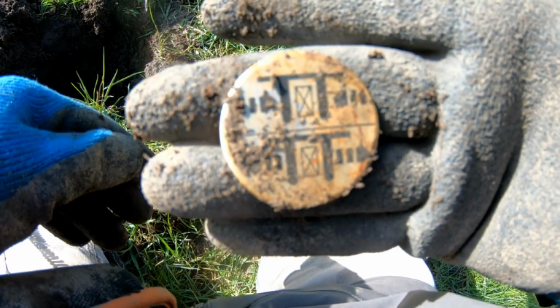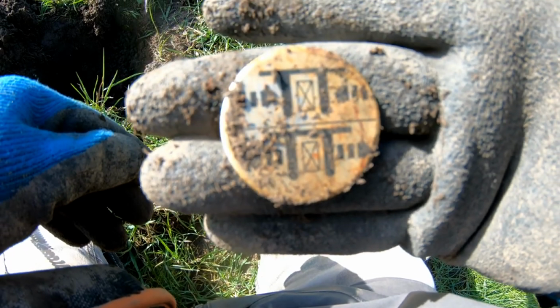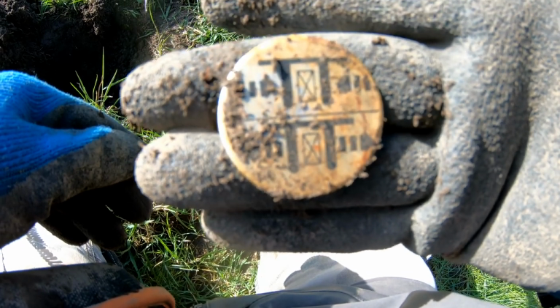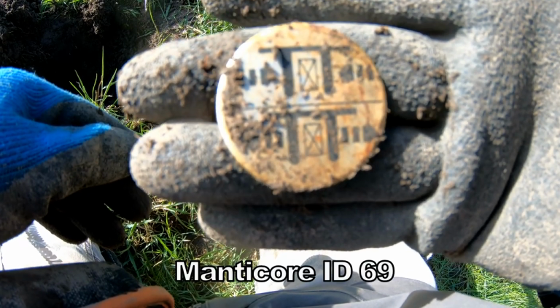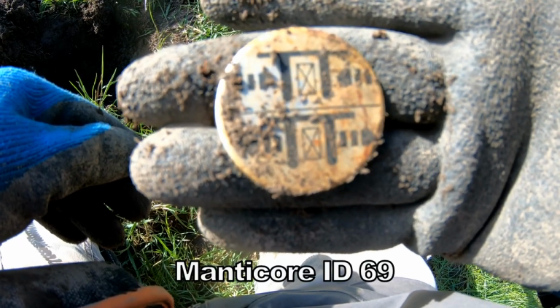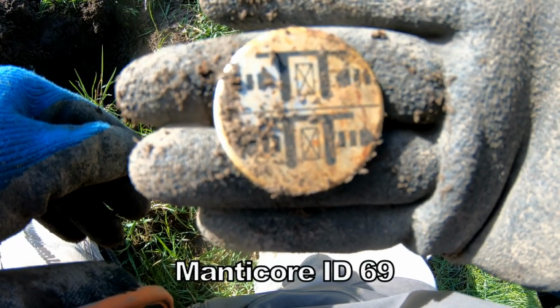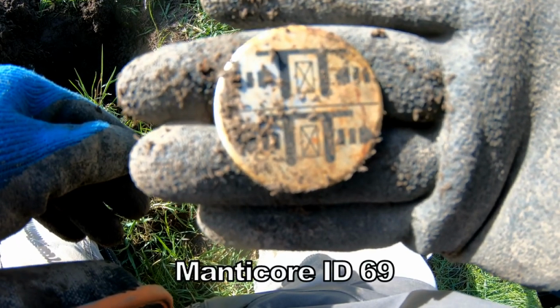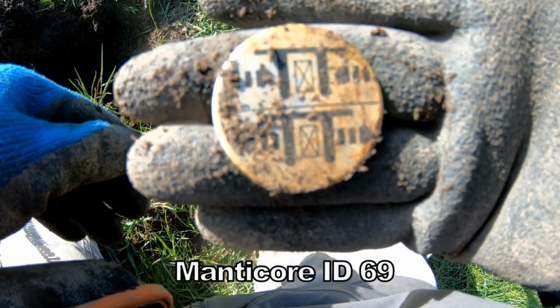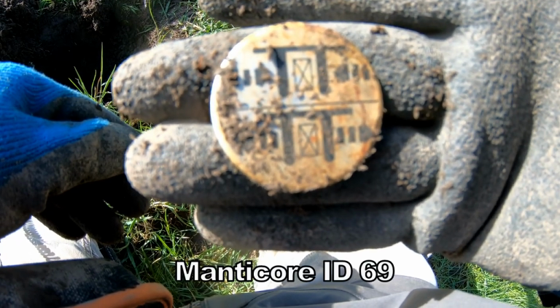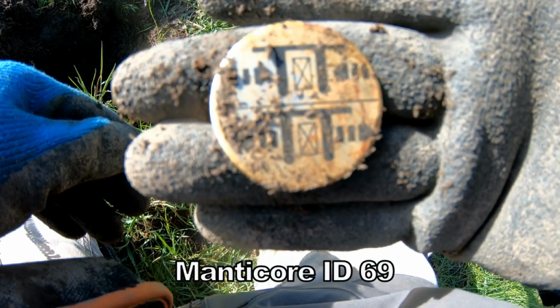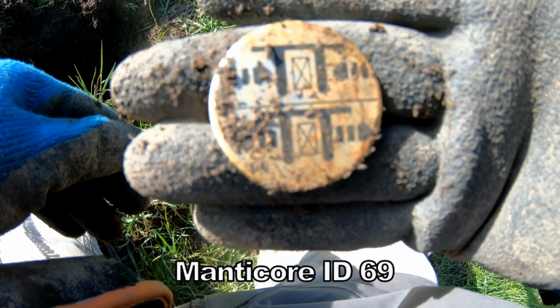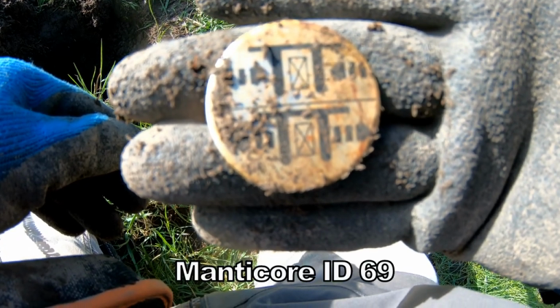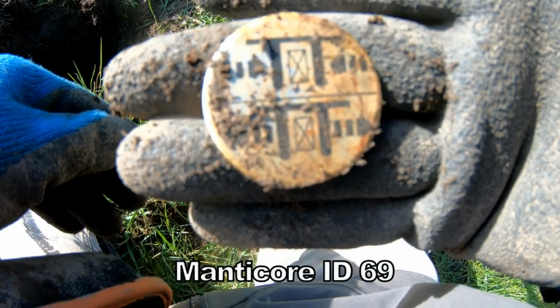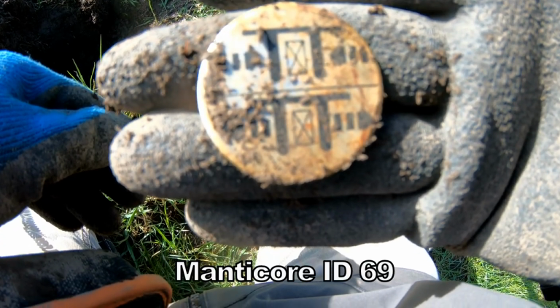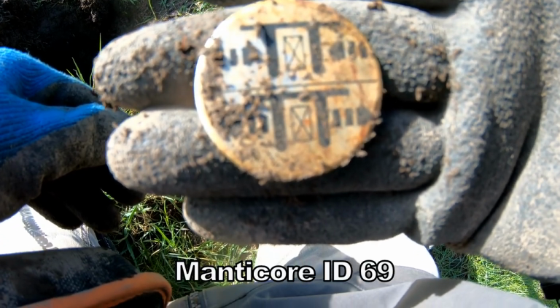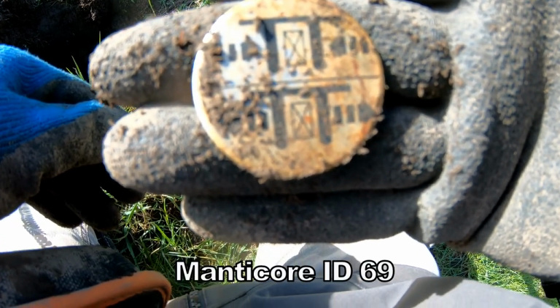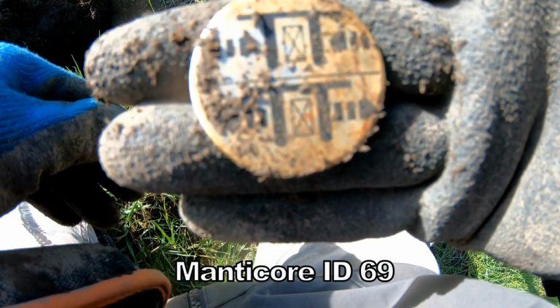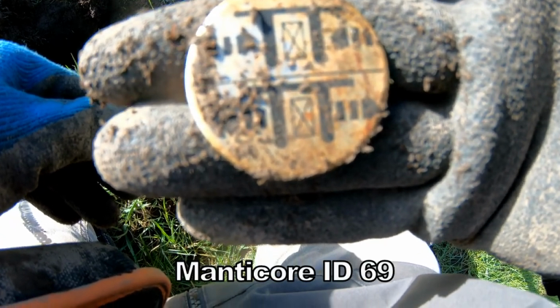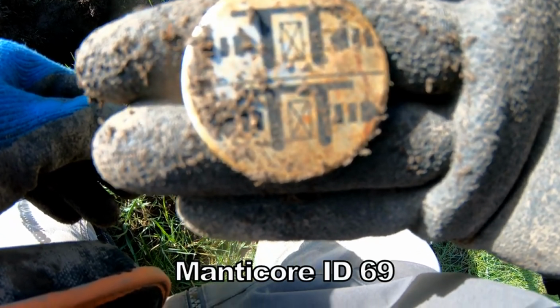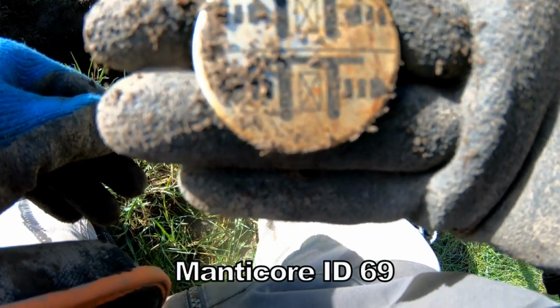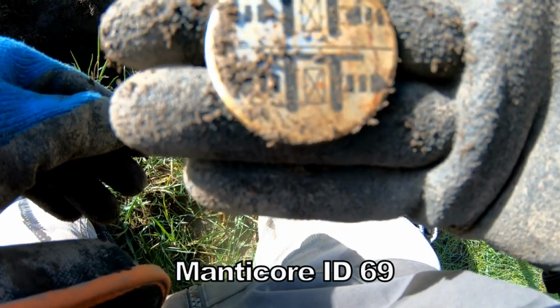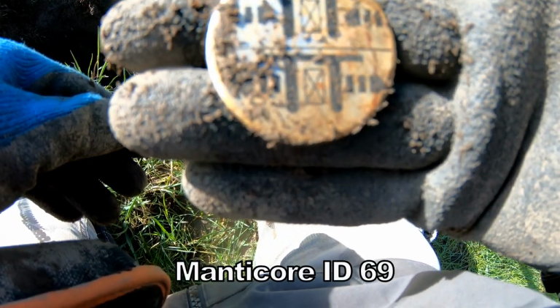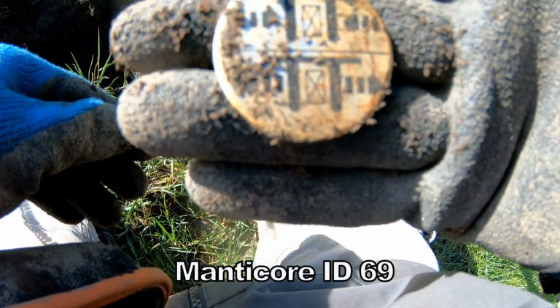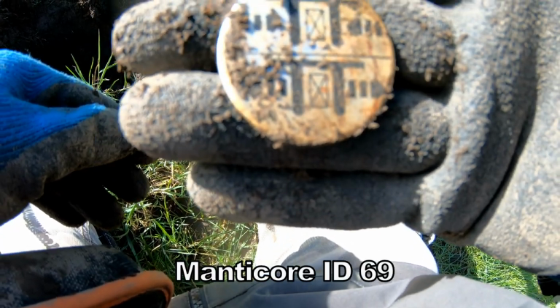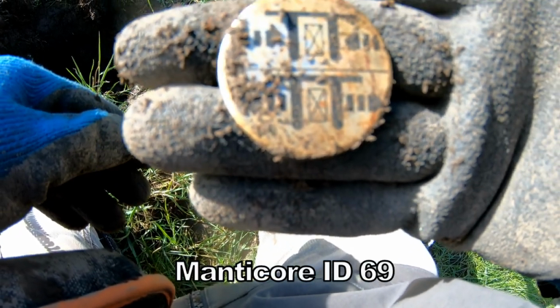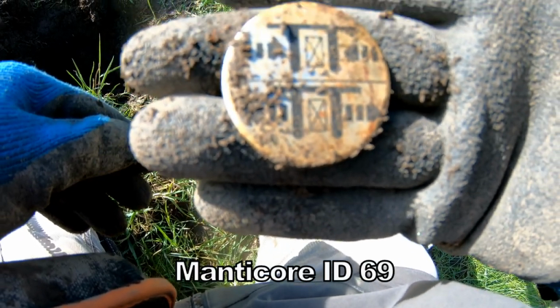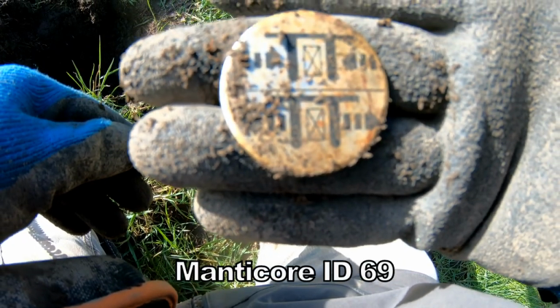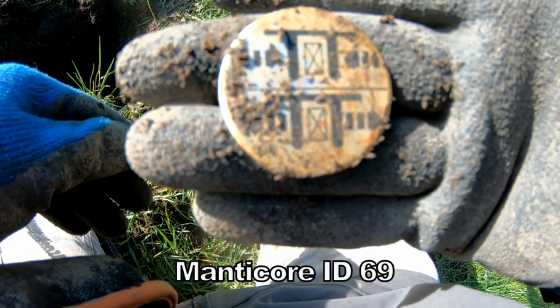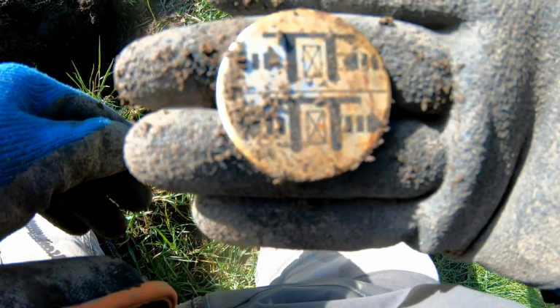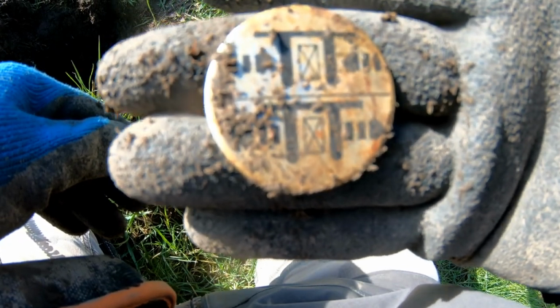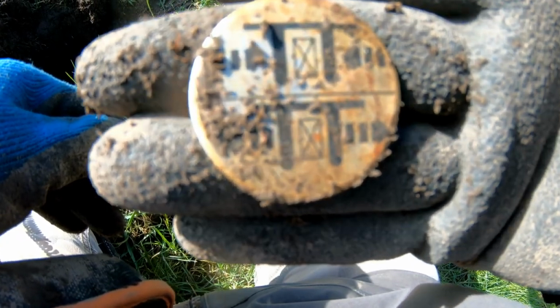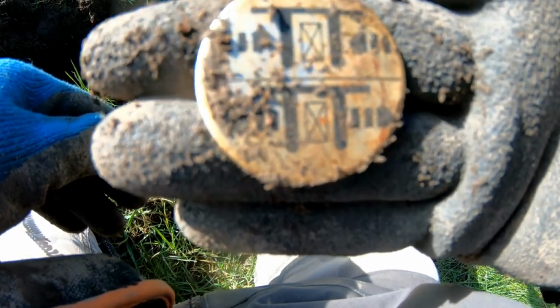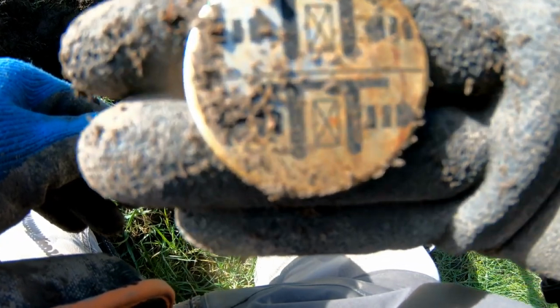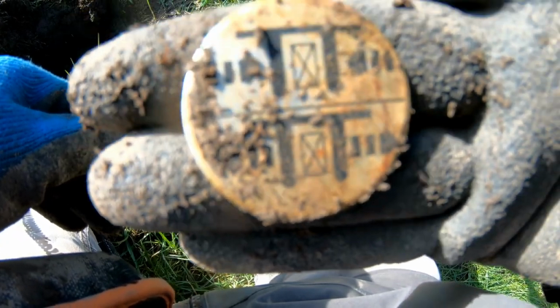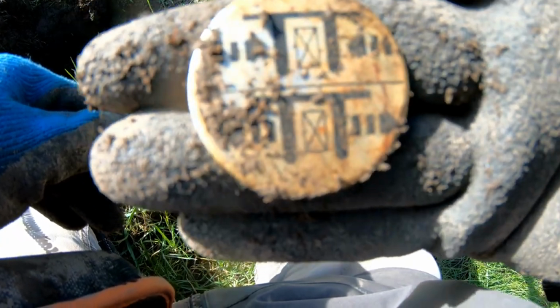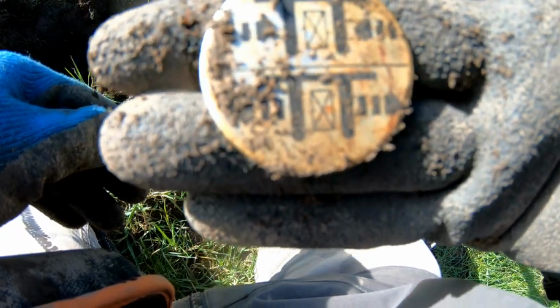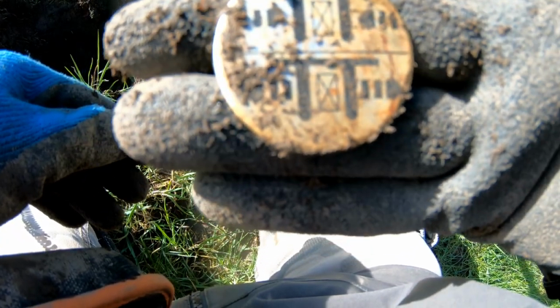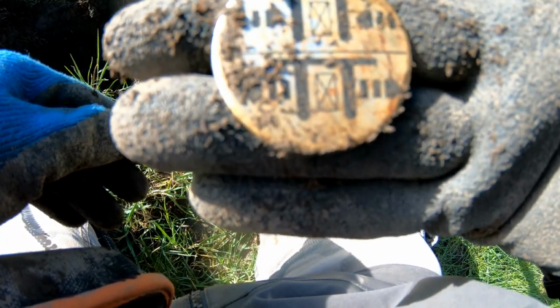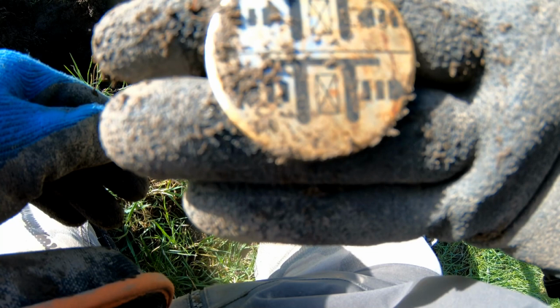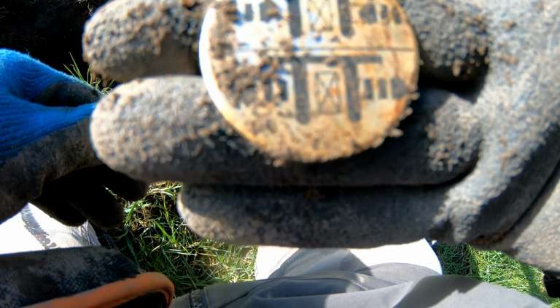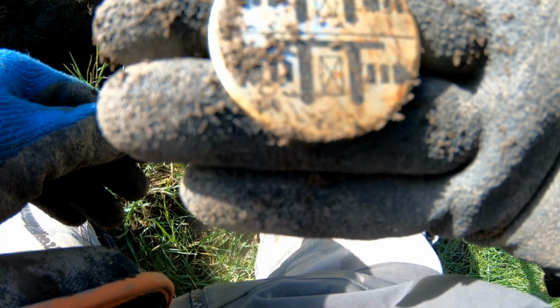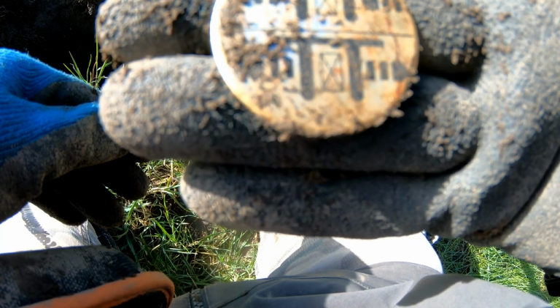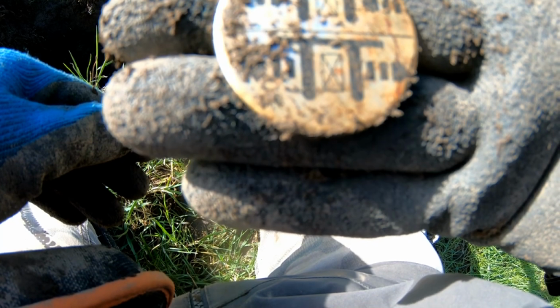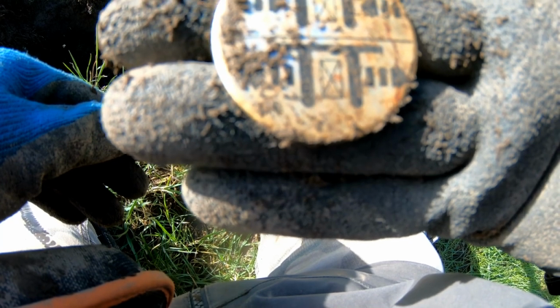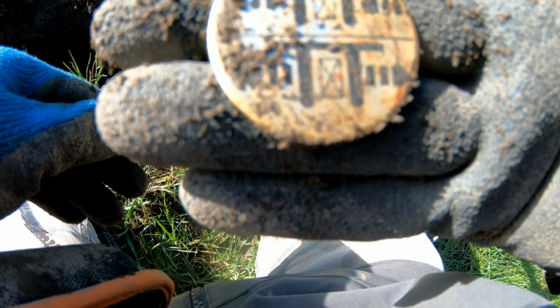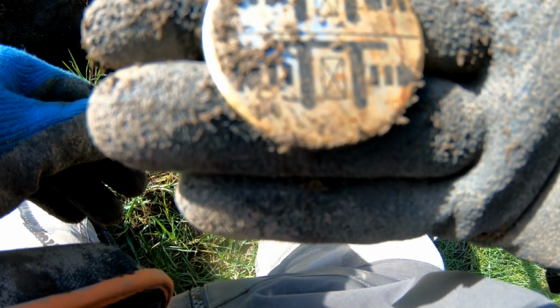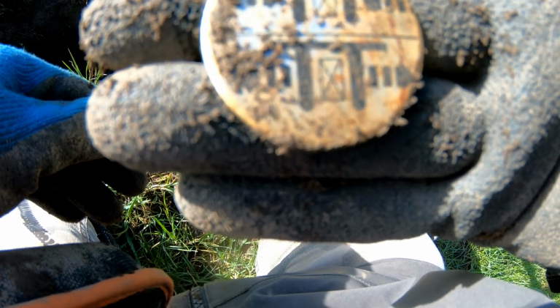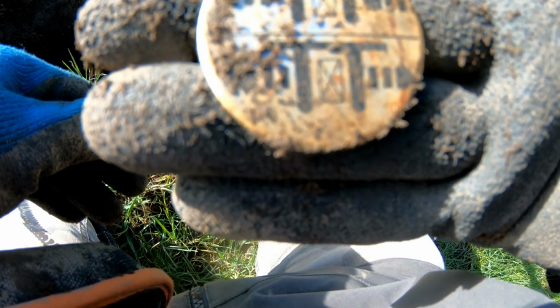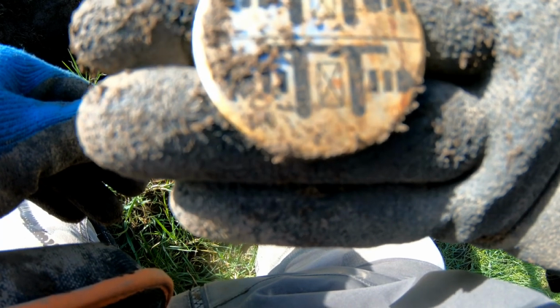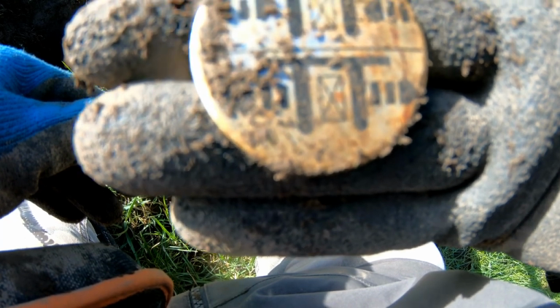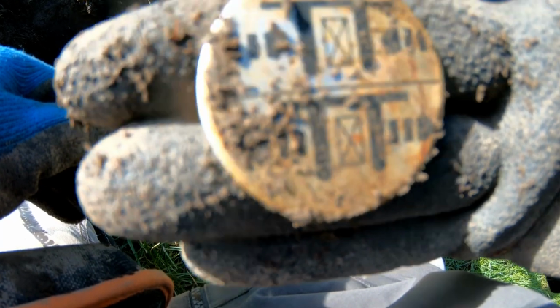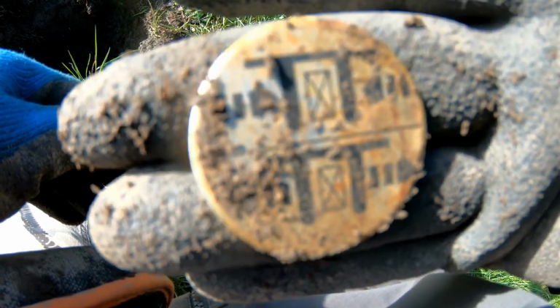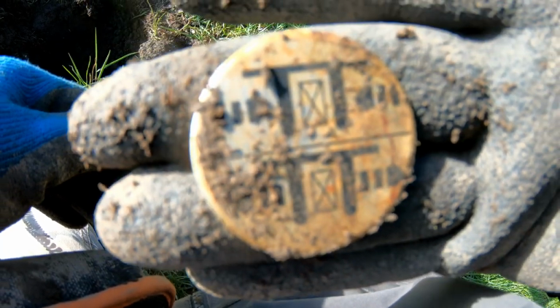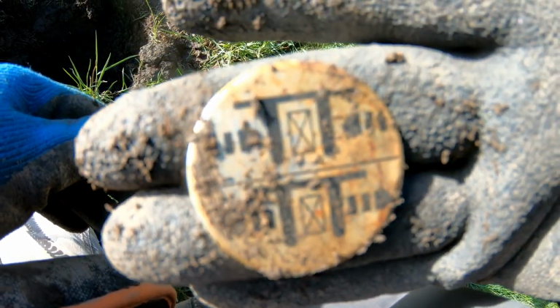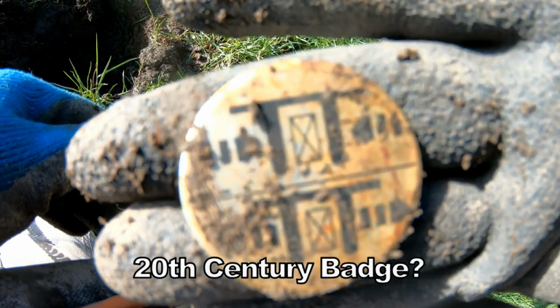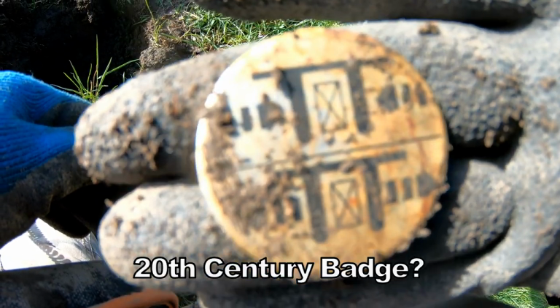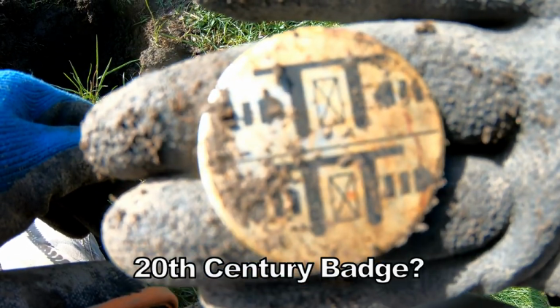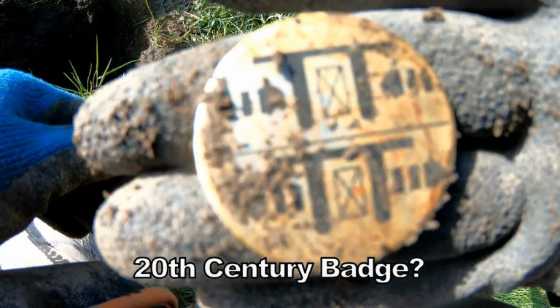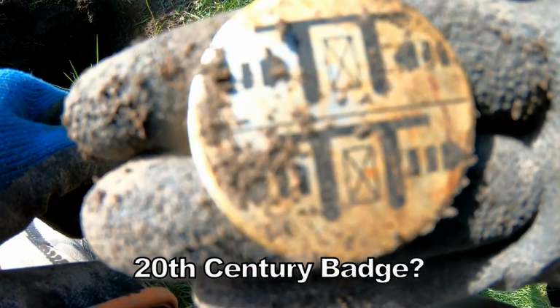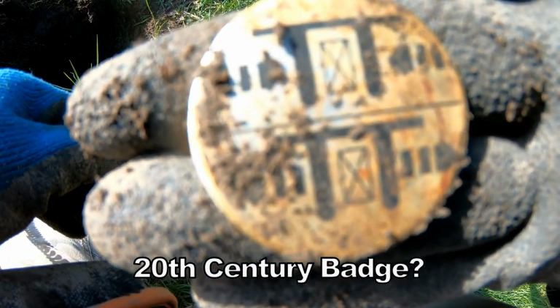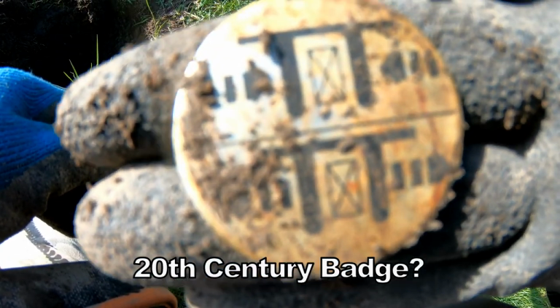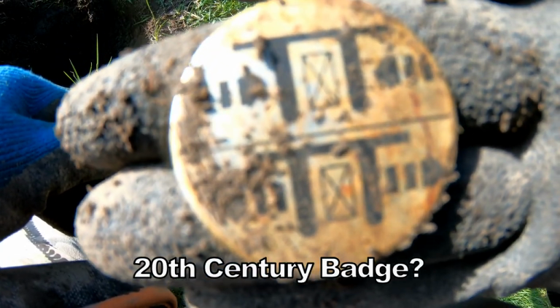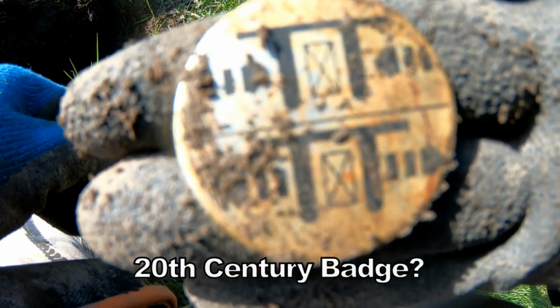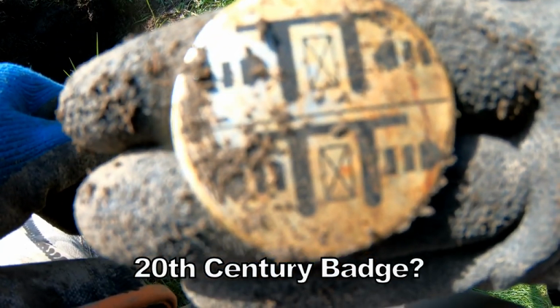Look how that blew my head off at 77. Some sort of badge — don't know what that is. A badge.